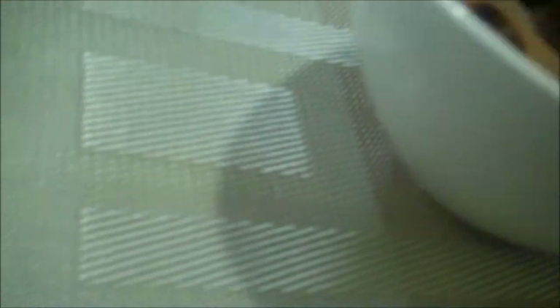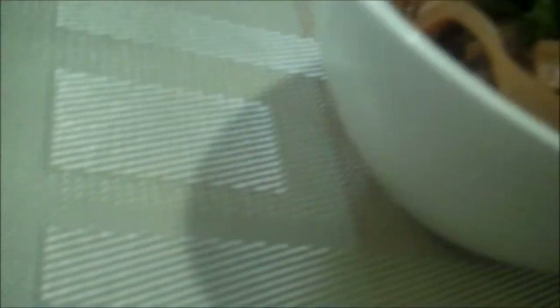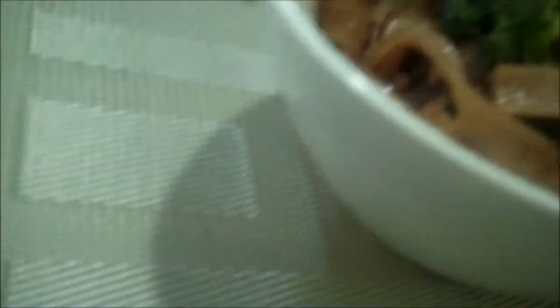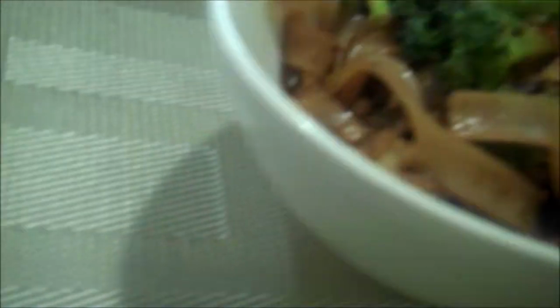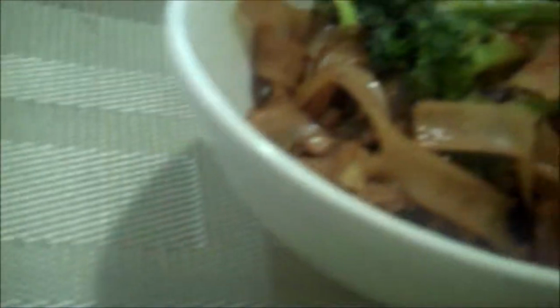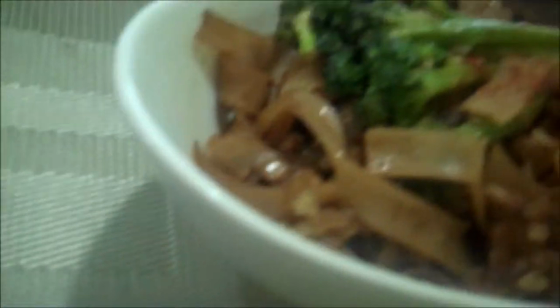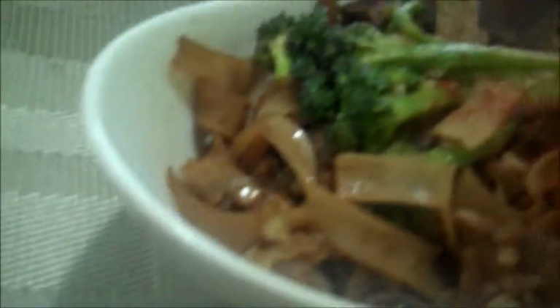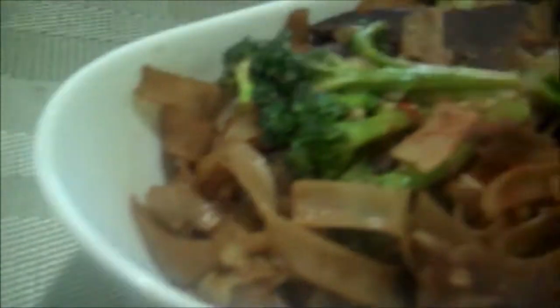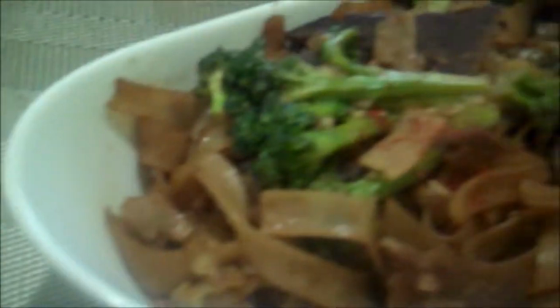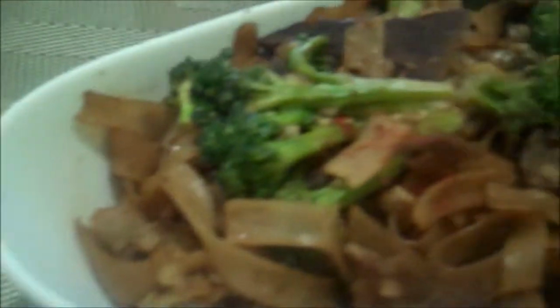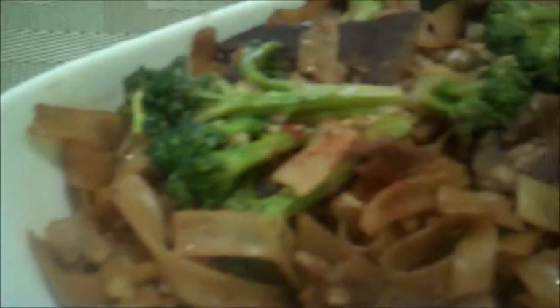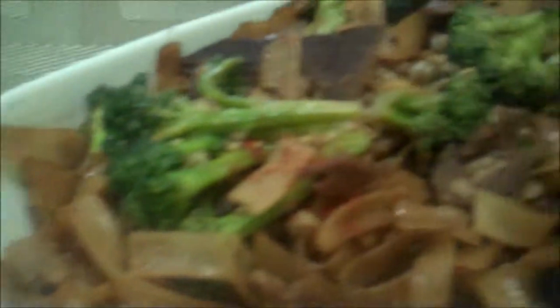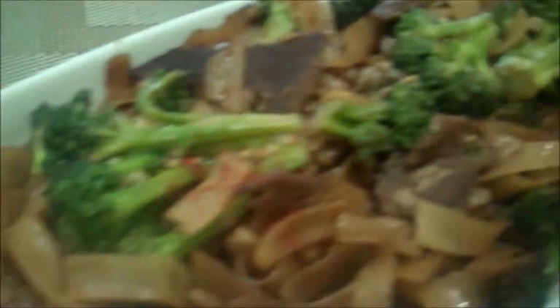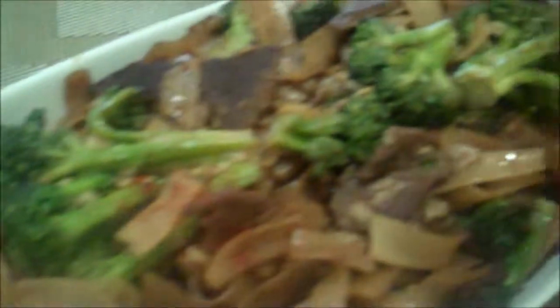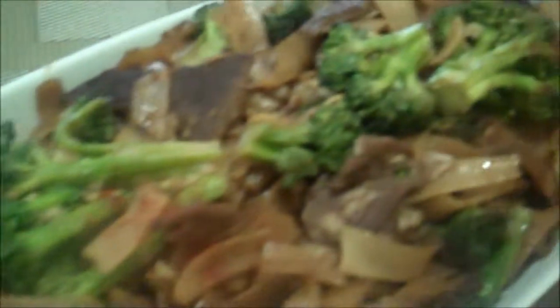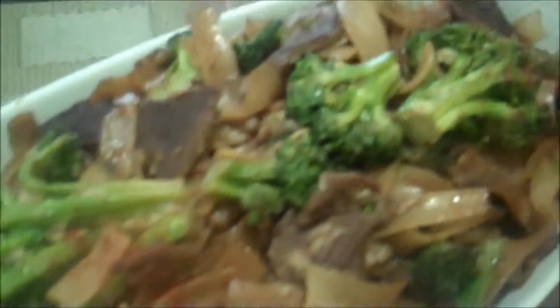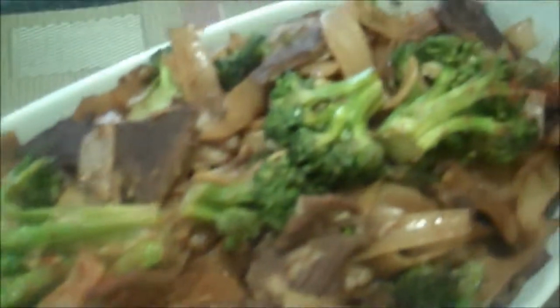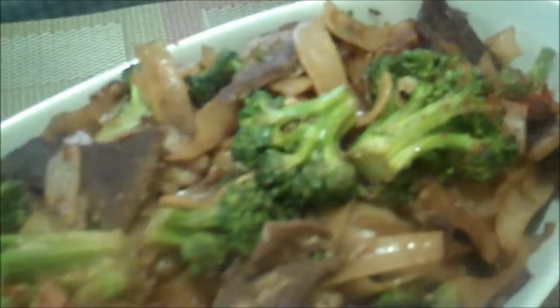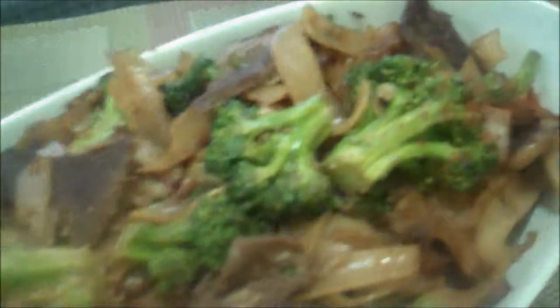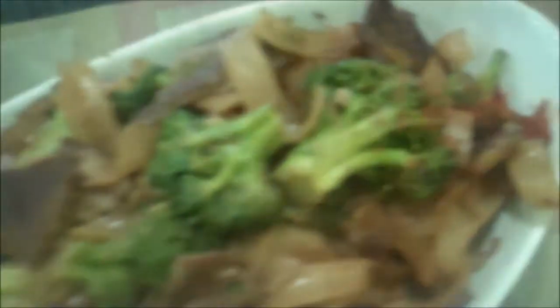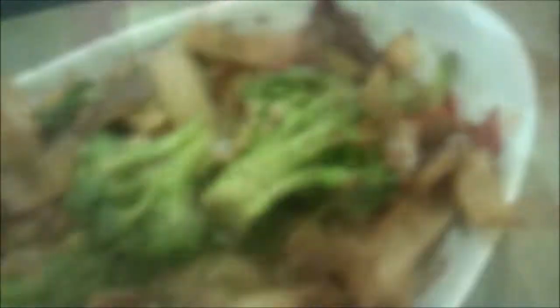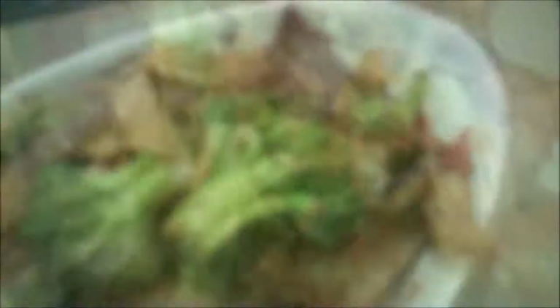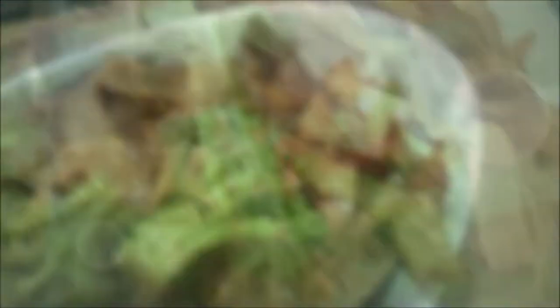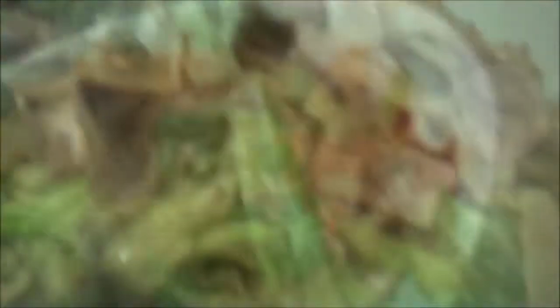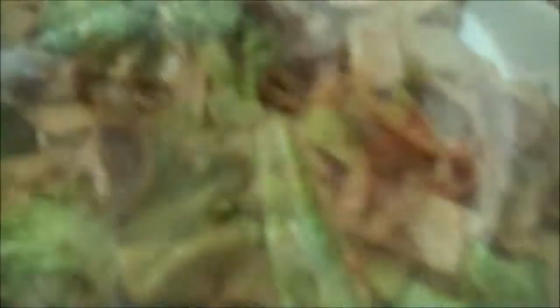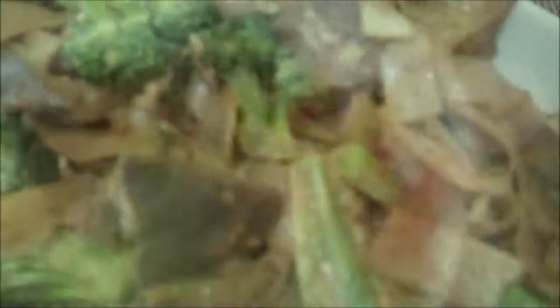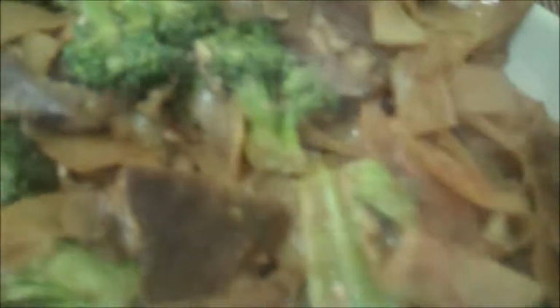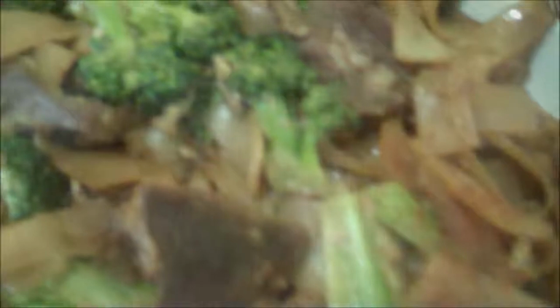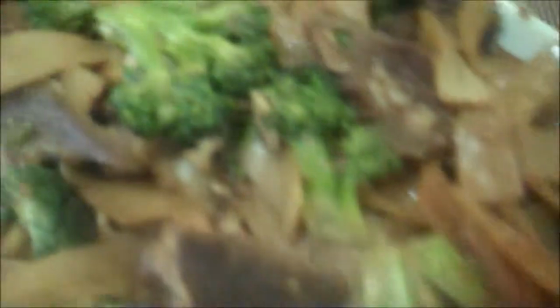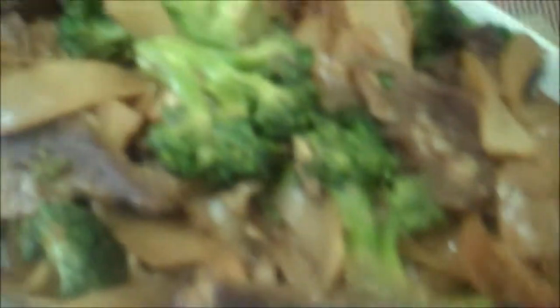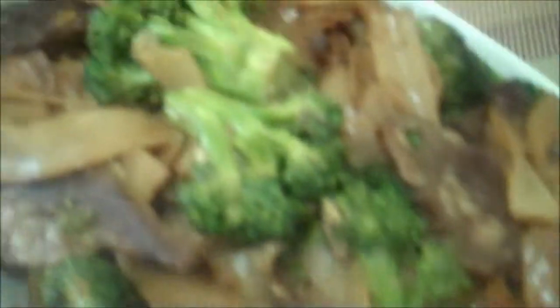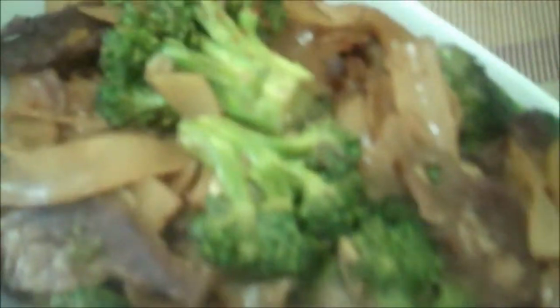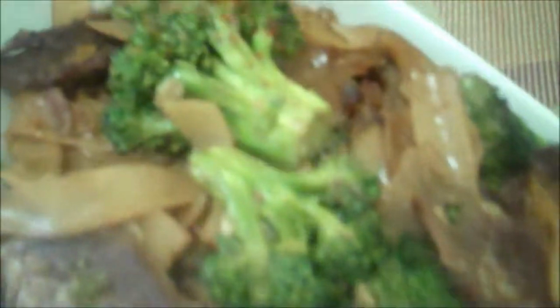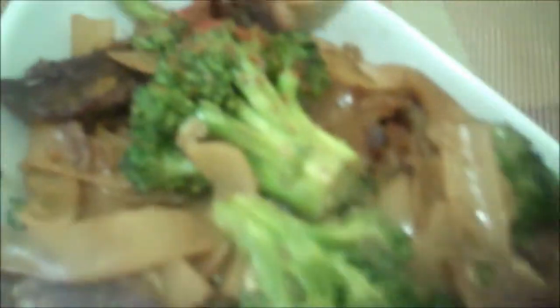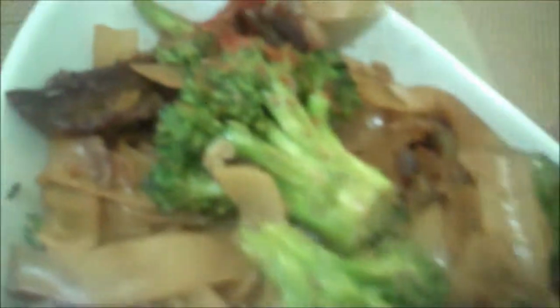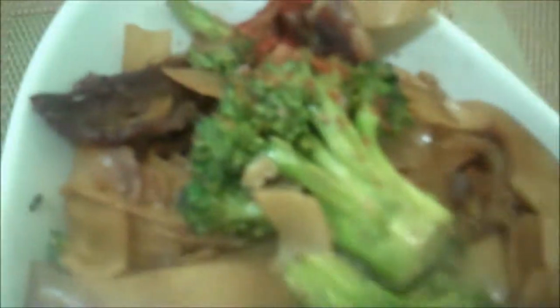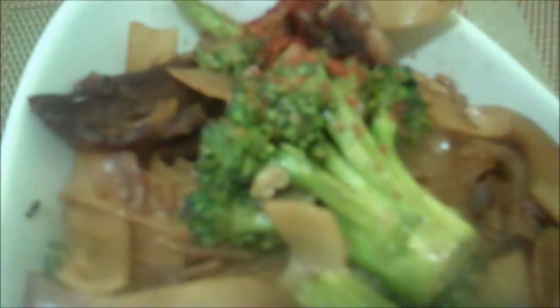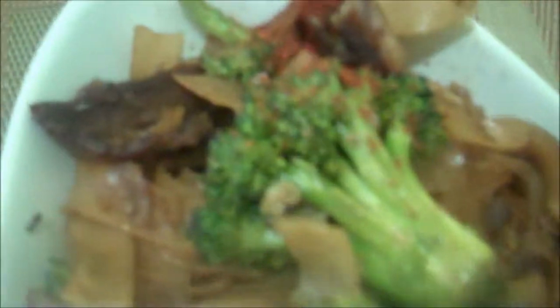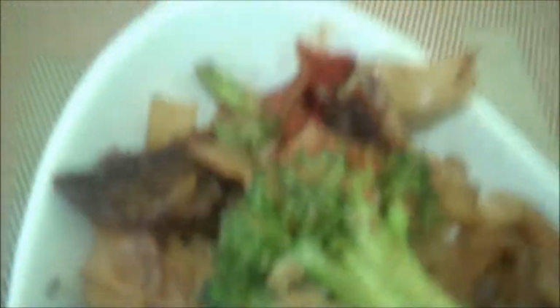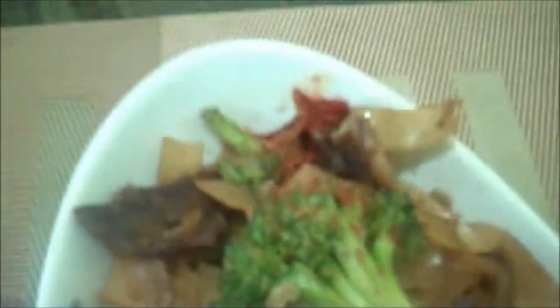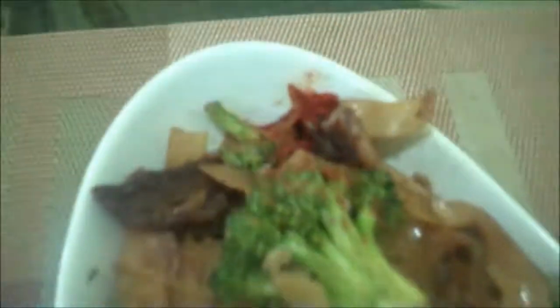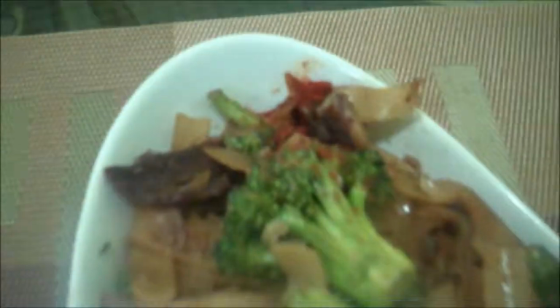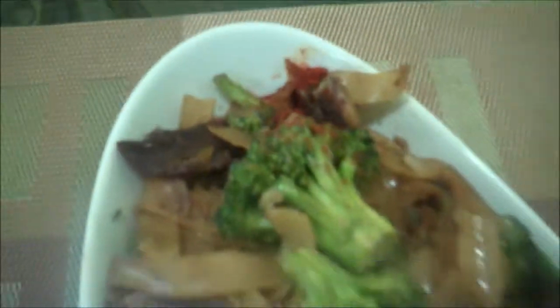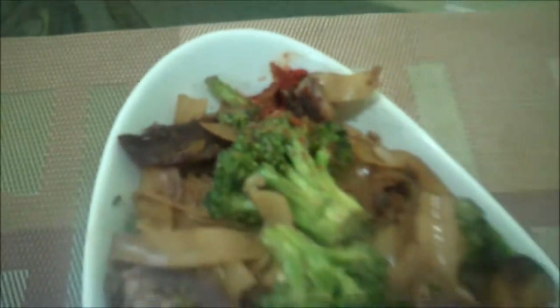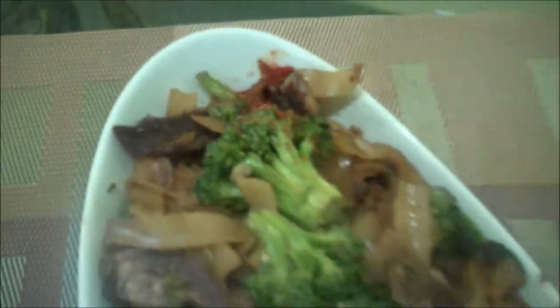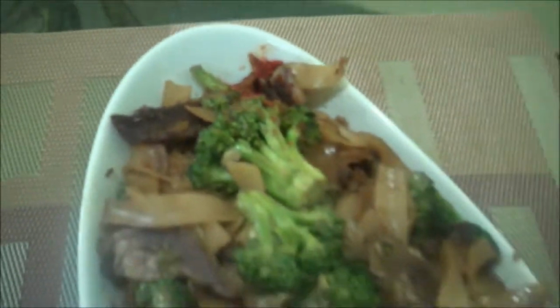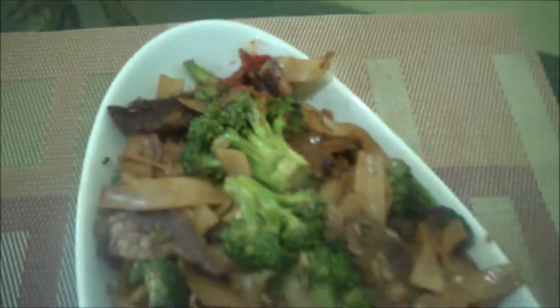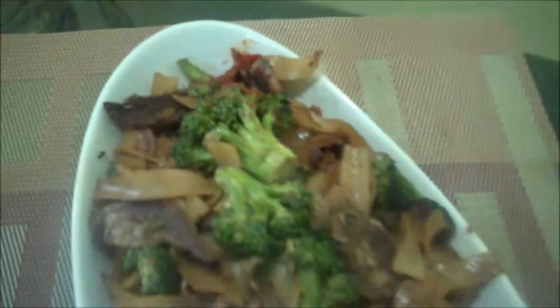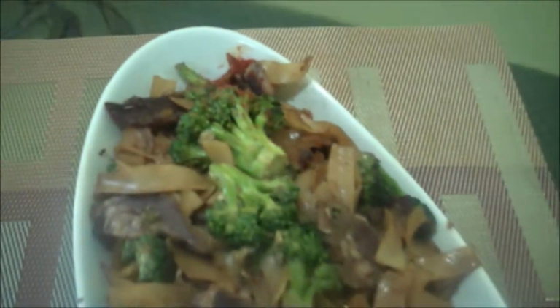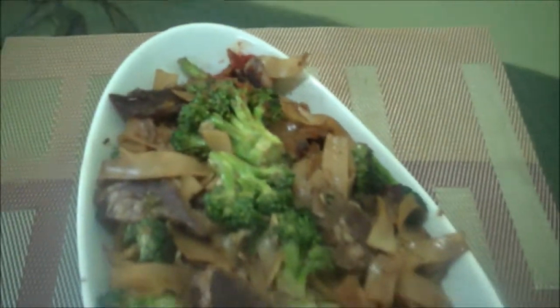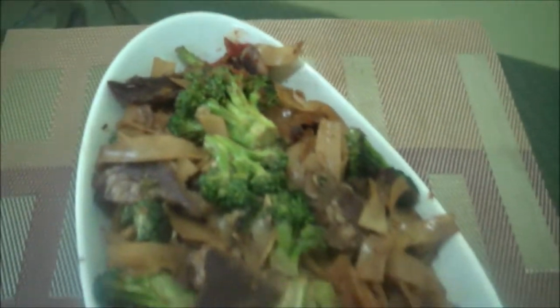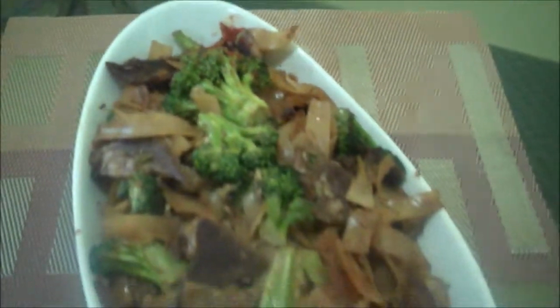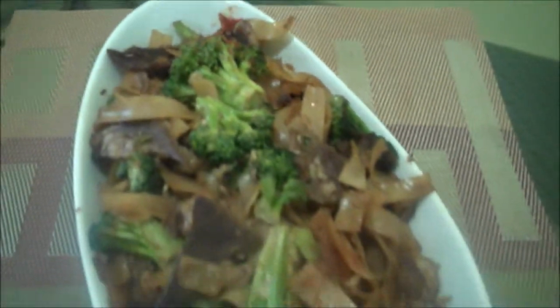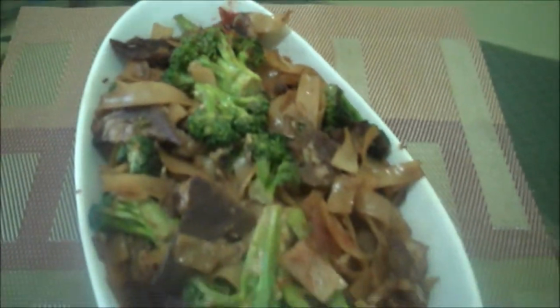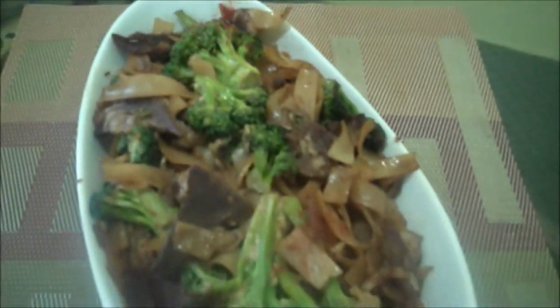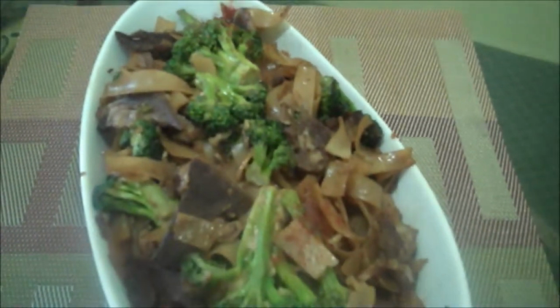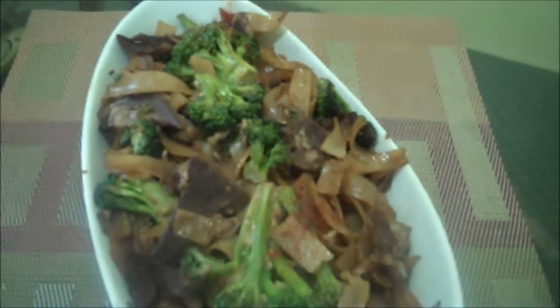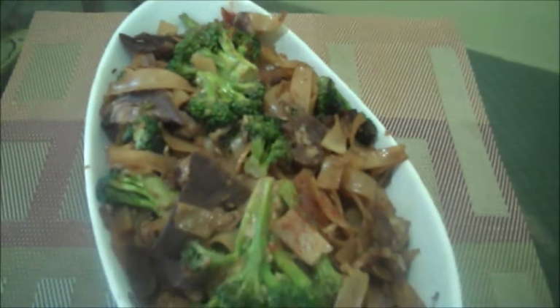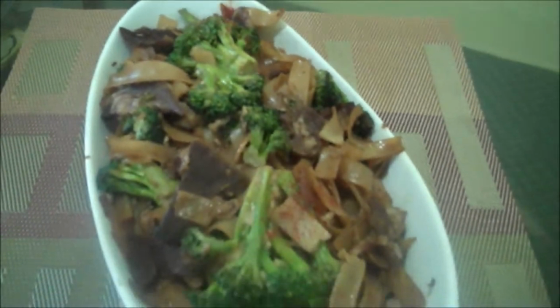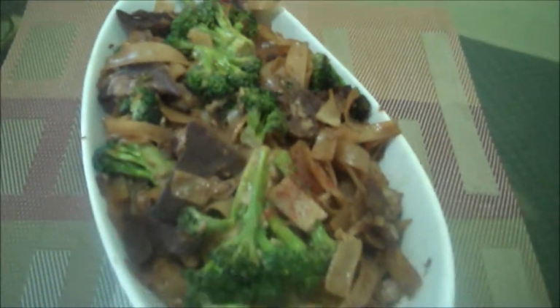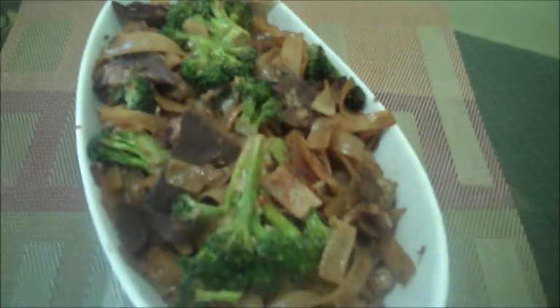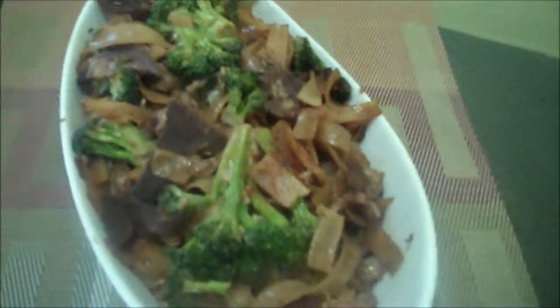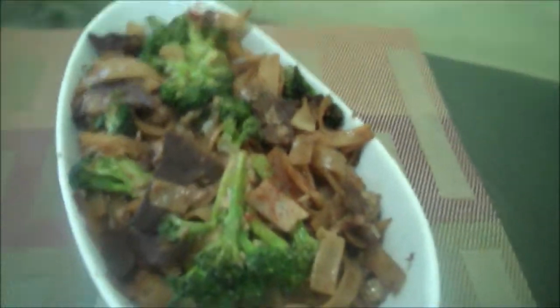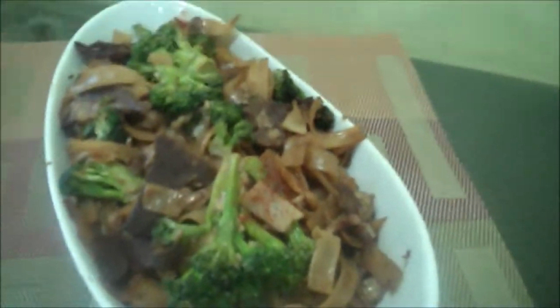This recipe can accommodate up to four people. Take note that you can use any brand of these ingredients or utensils.